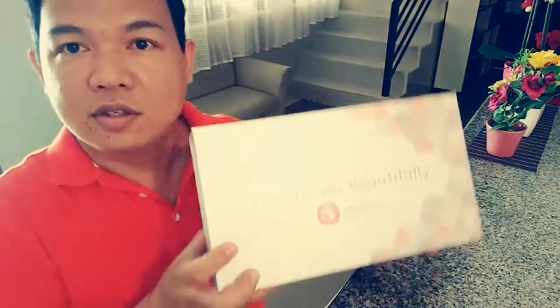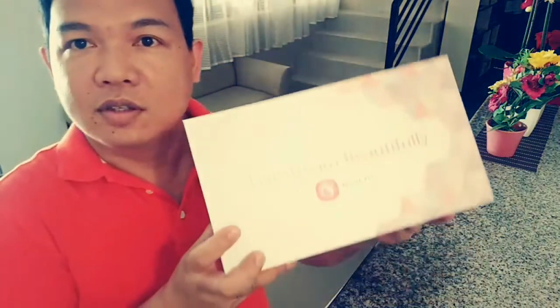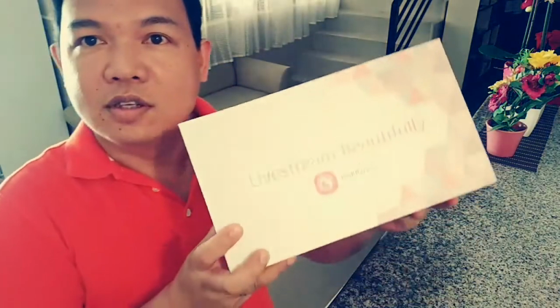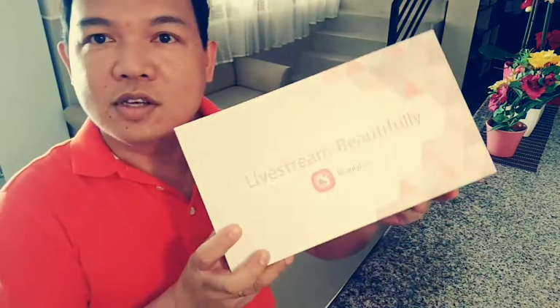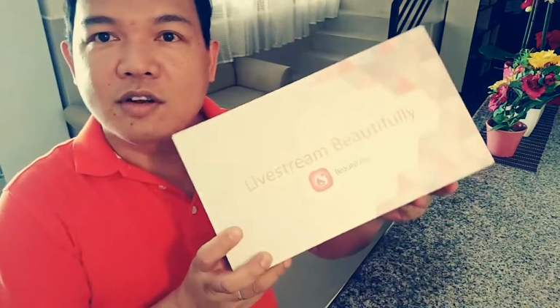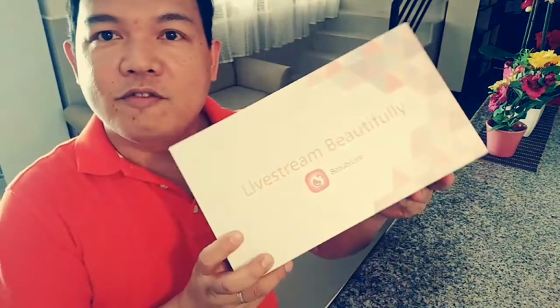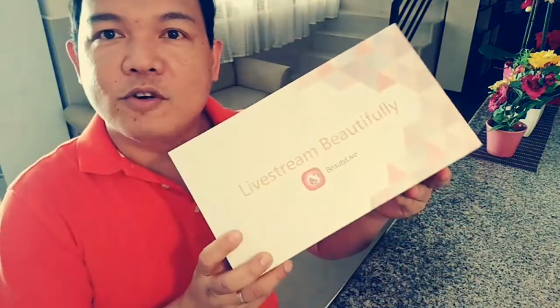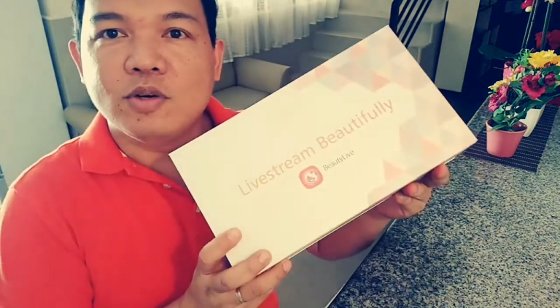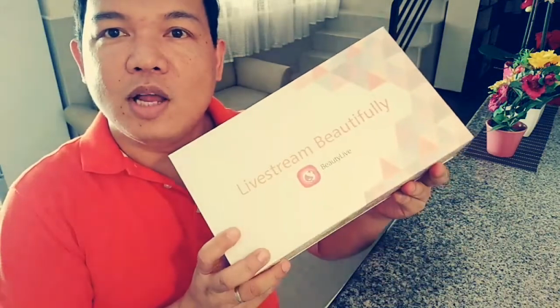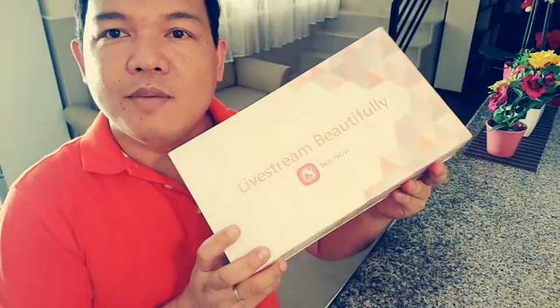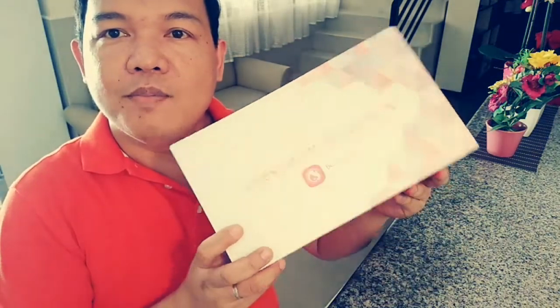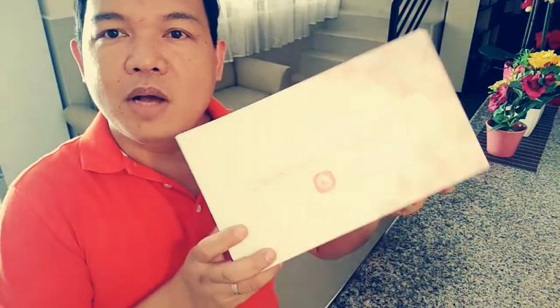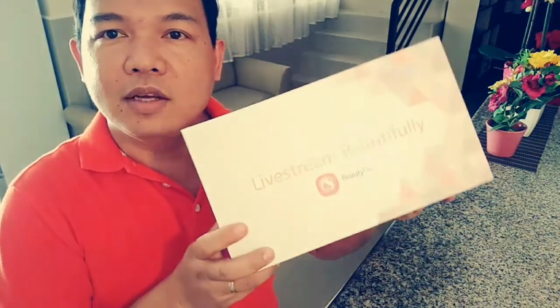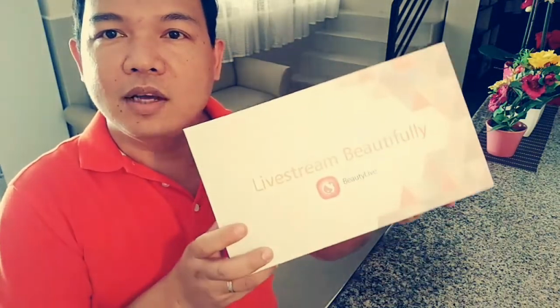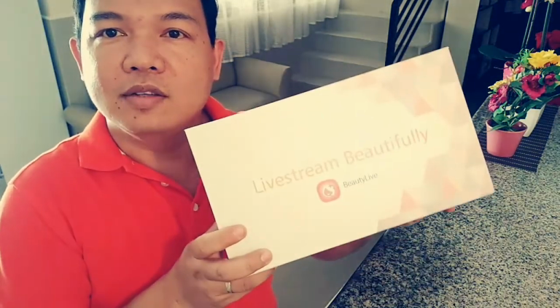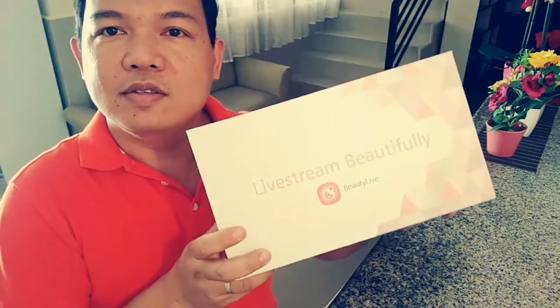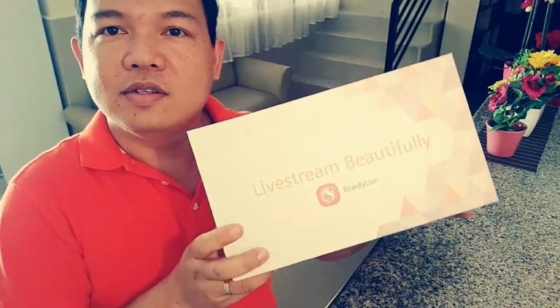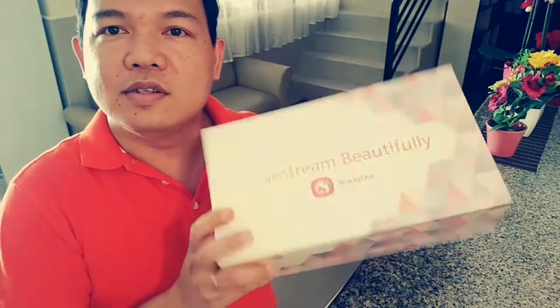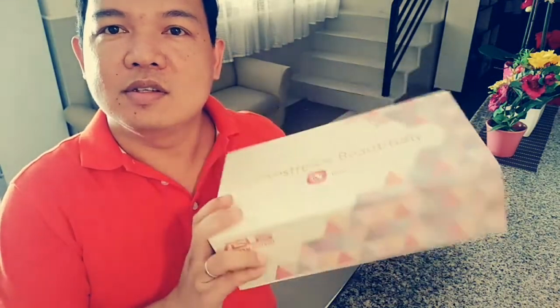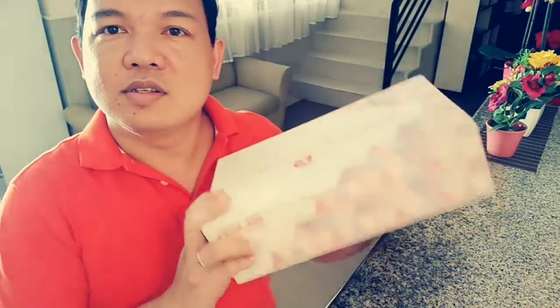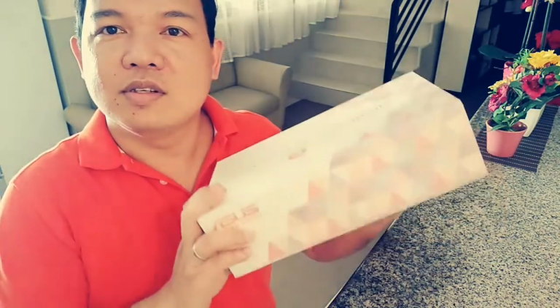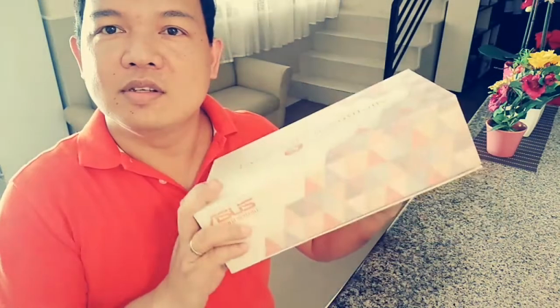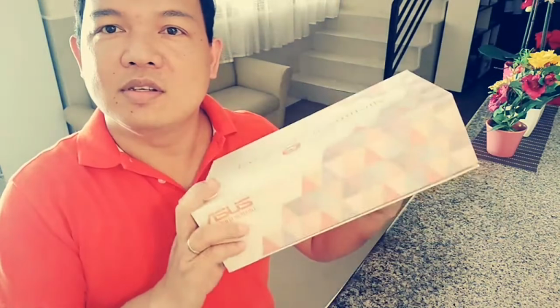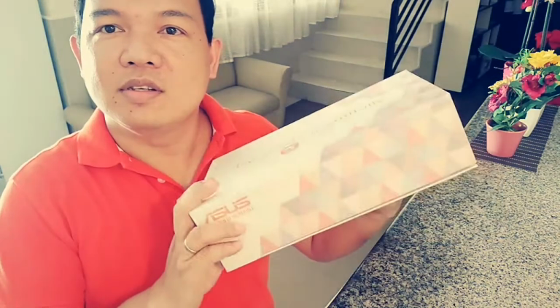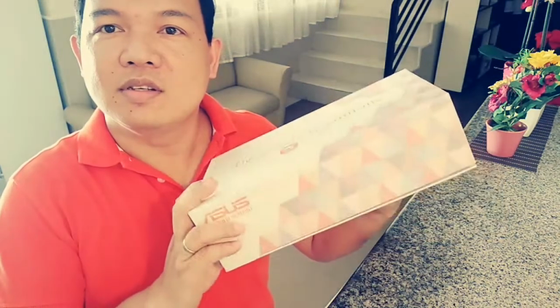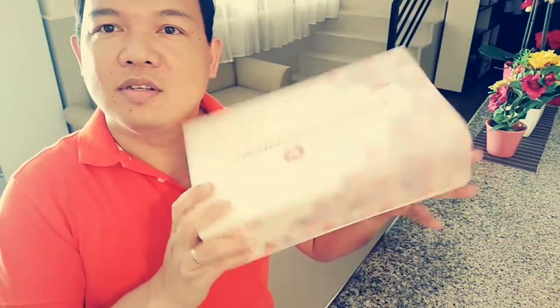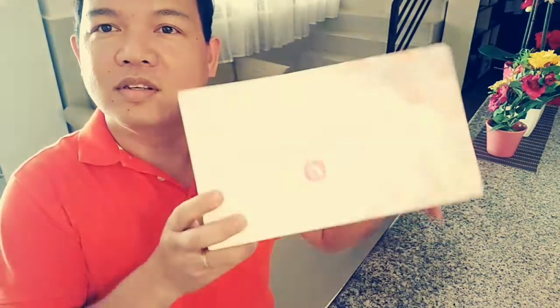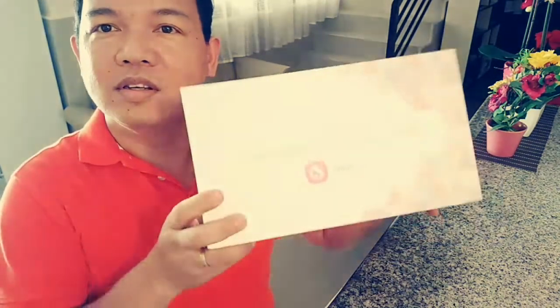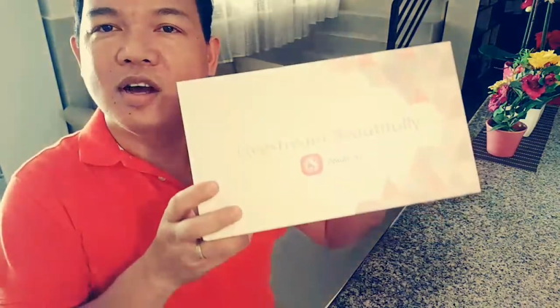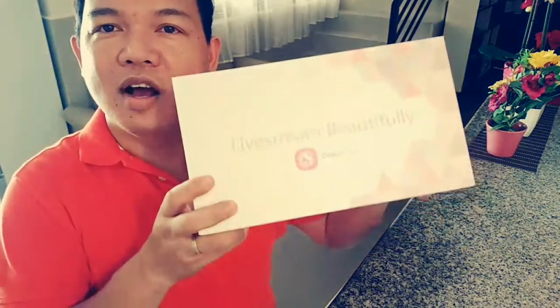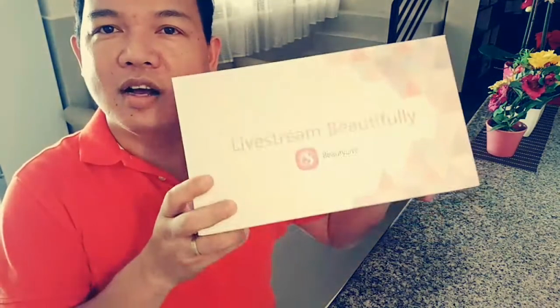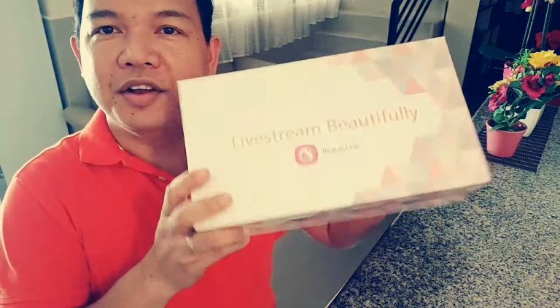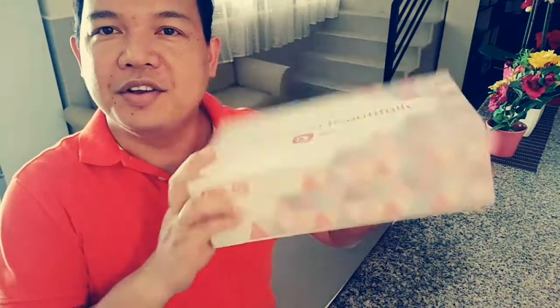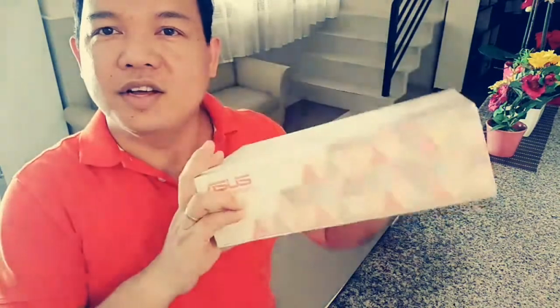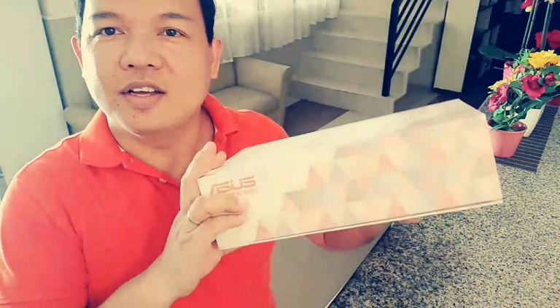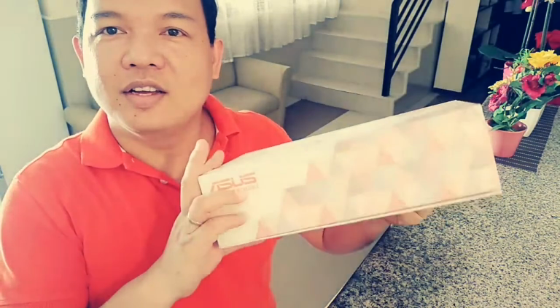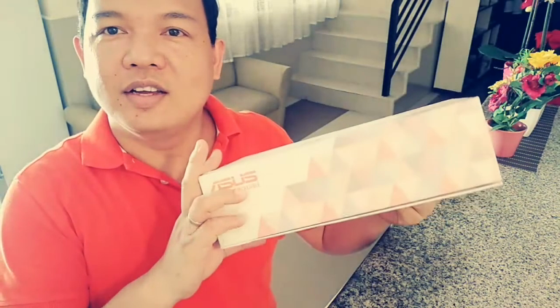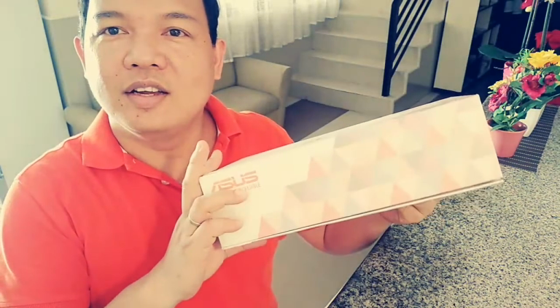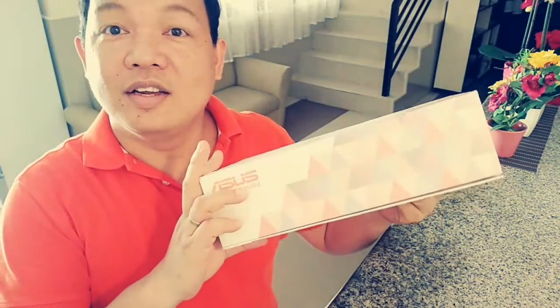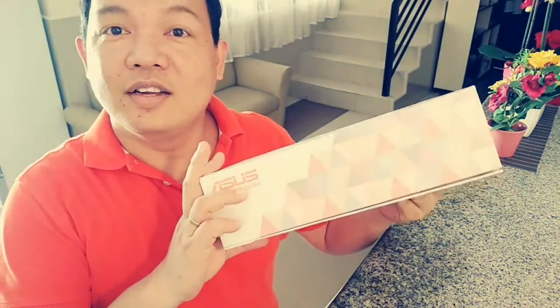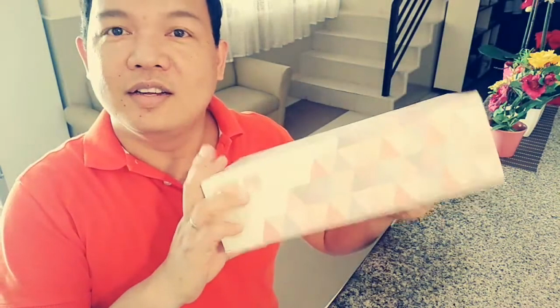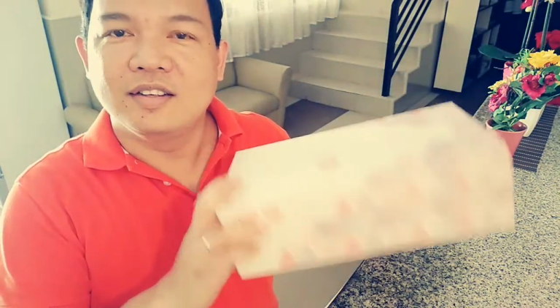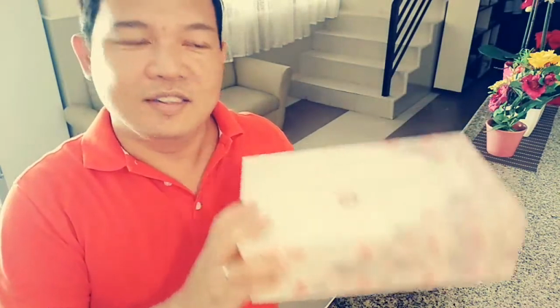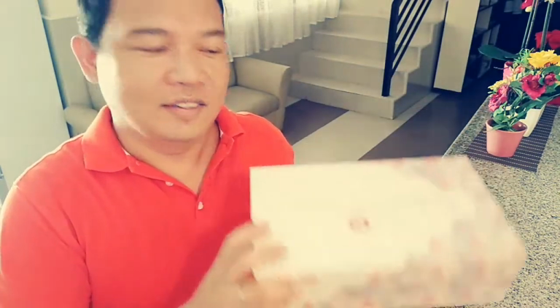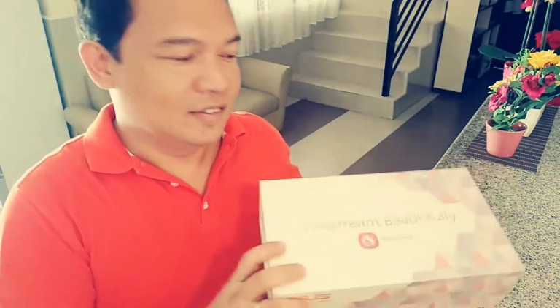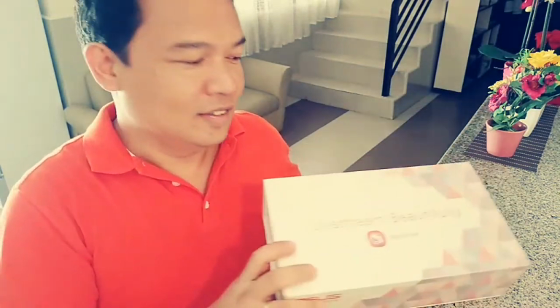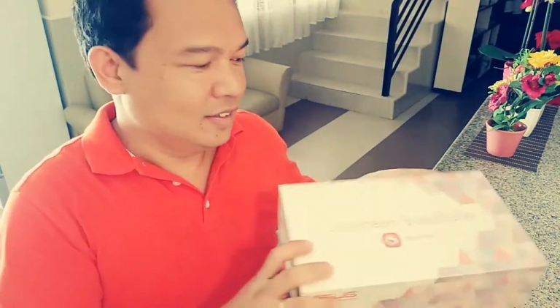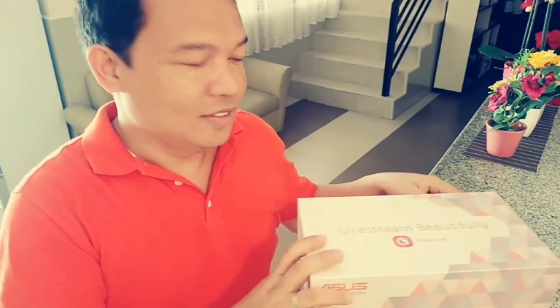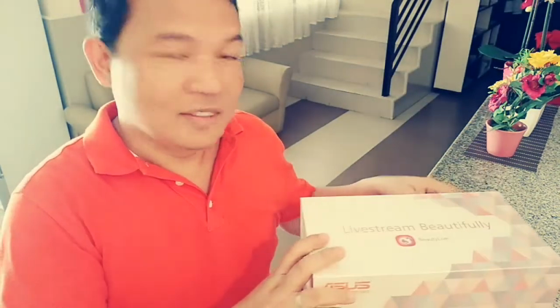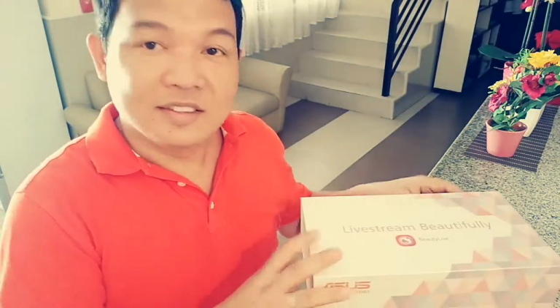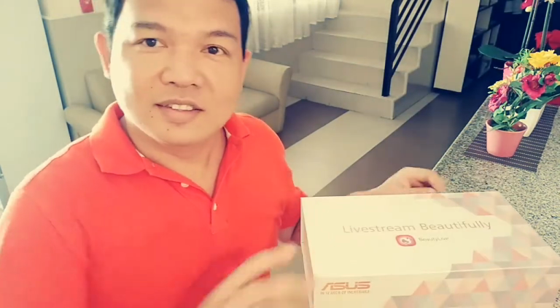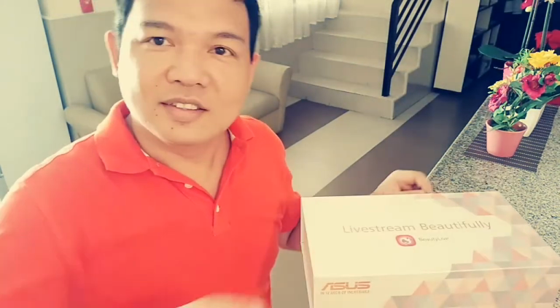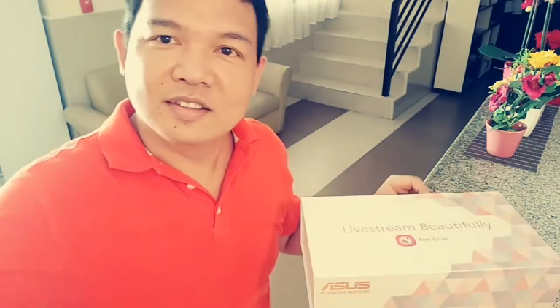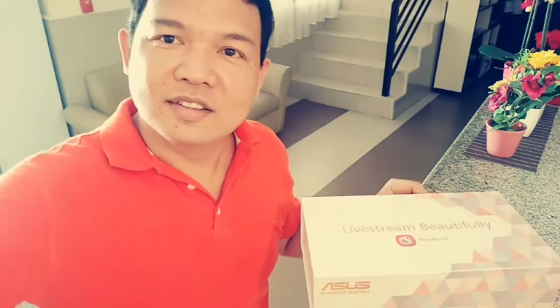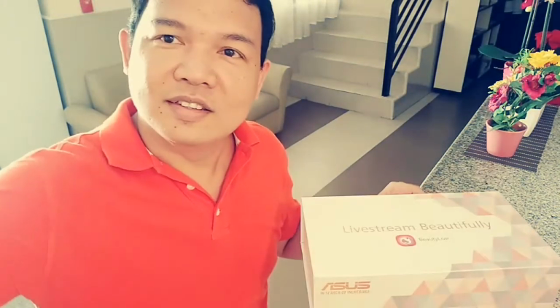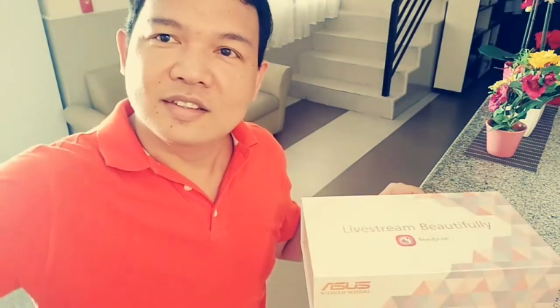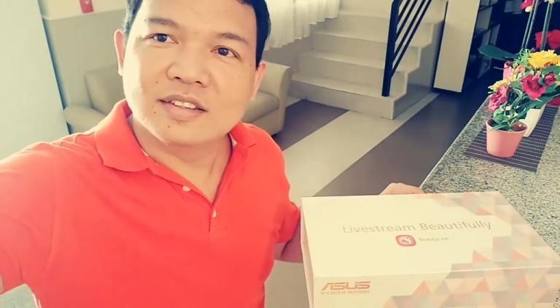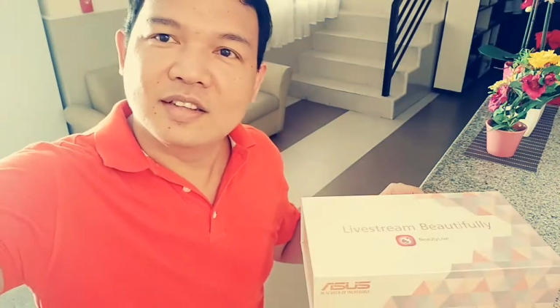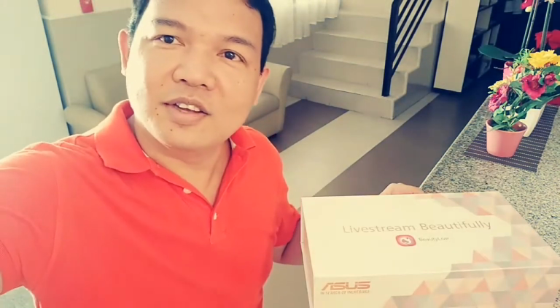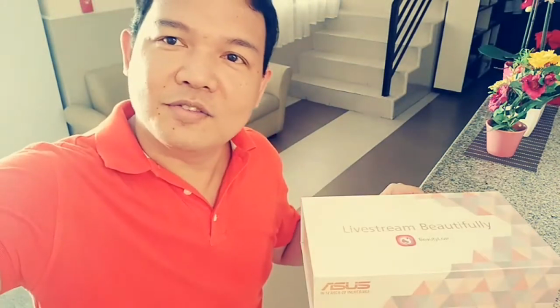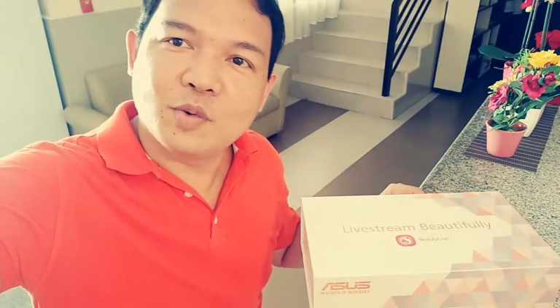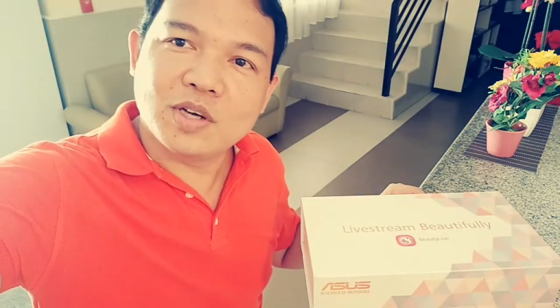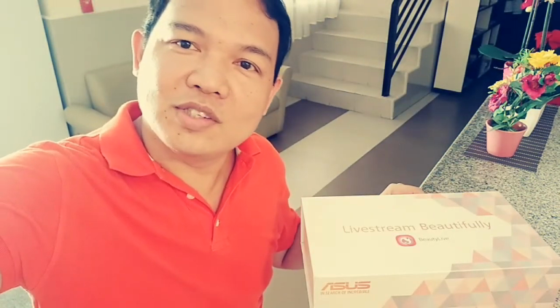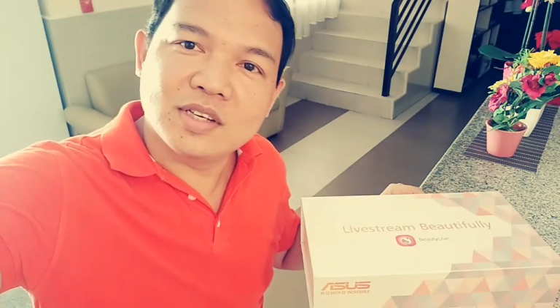The Zenfone Lite package. Alhamdulillah. Thank you for watching.